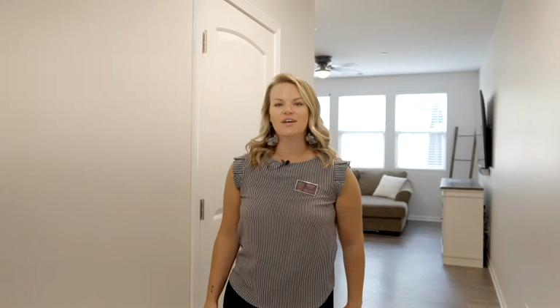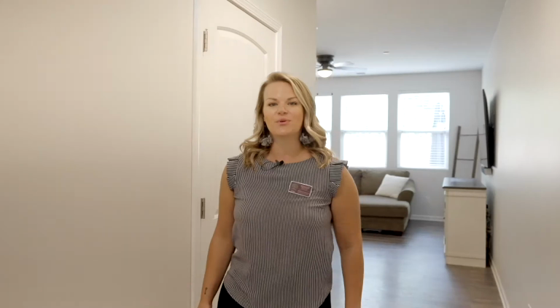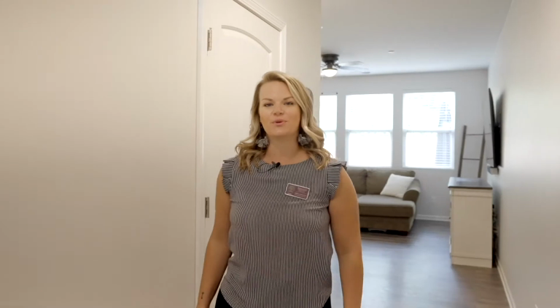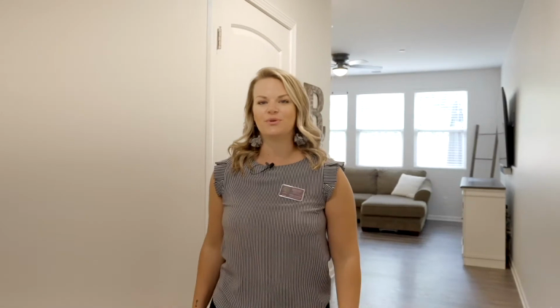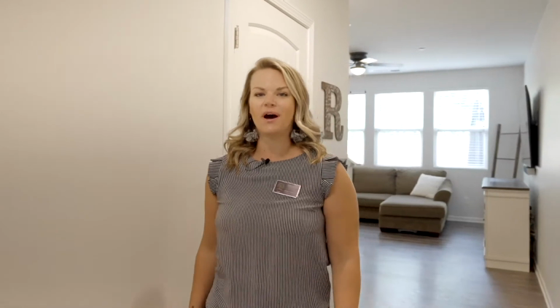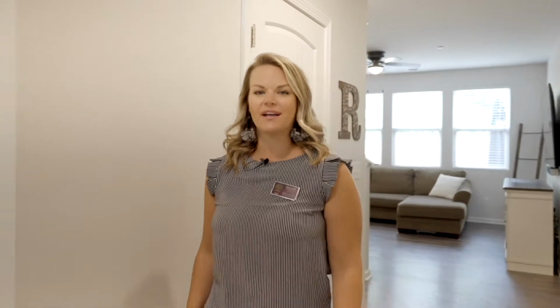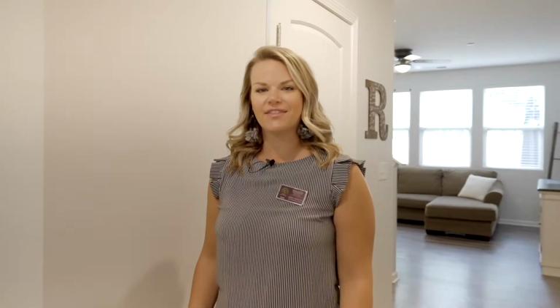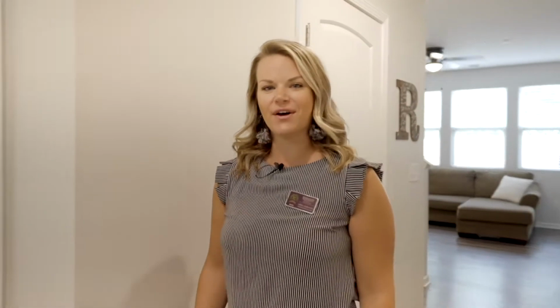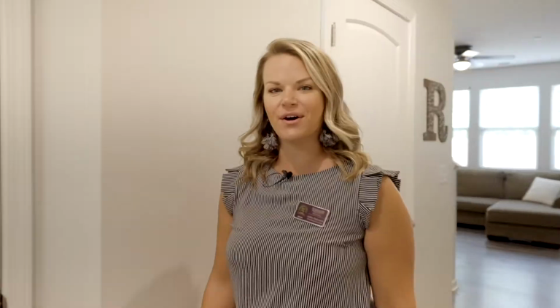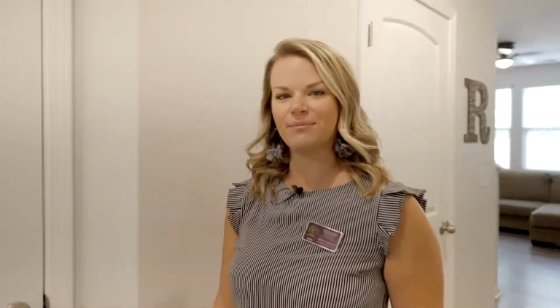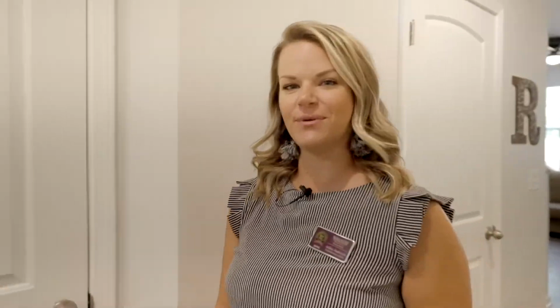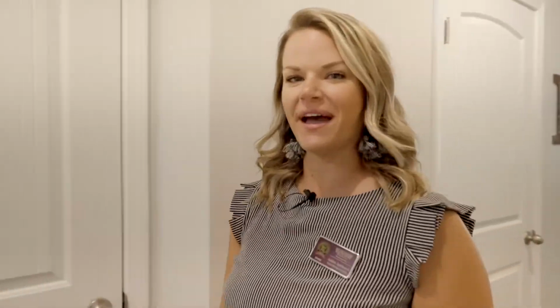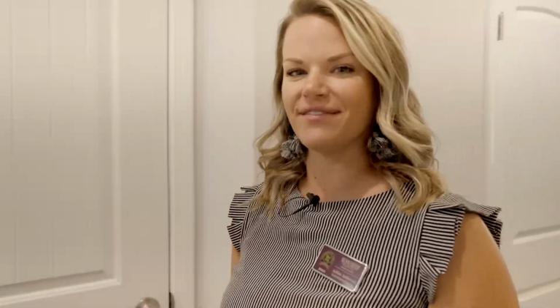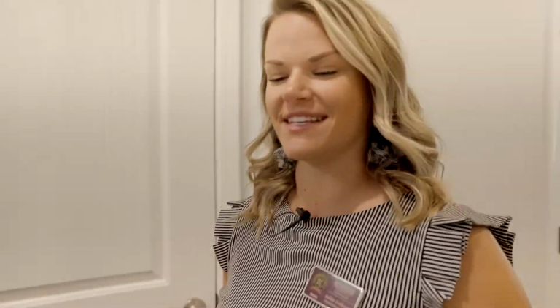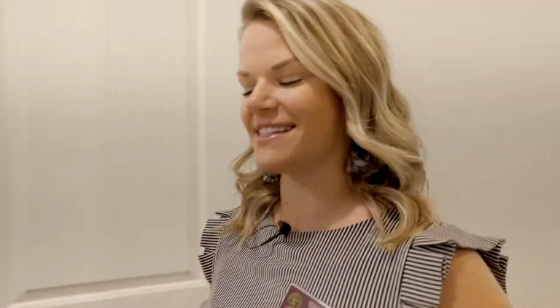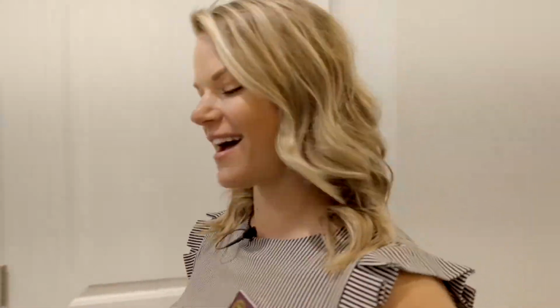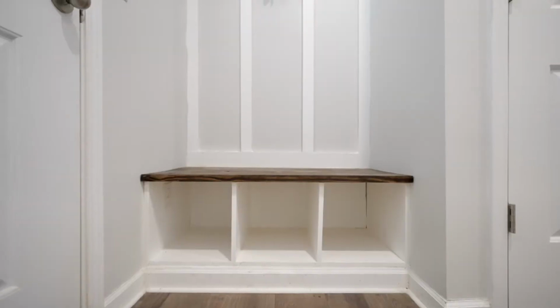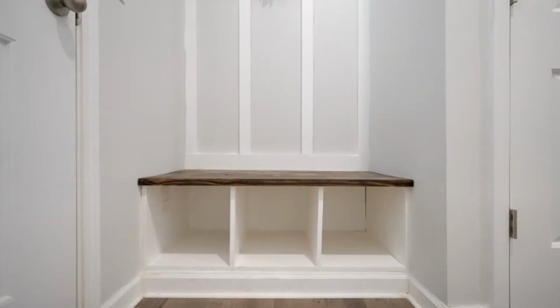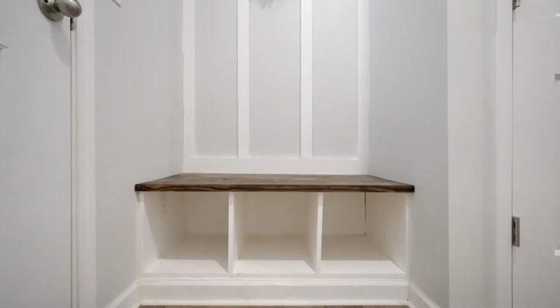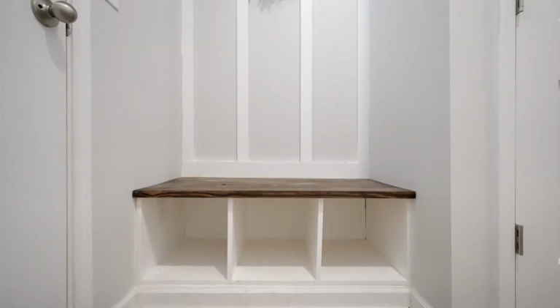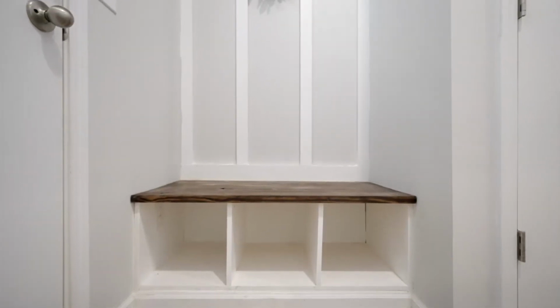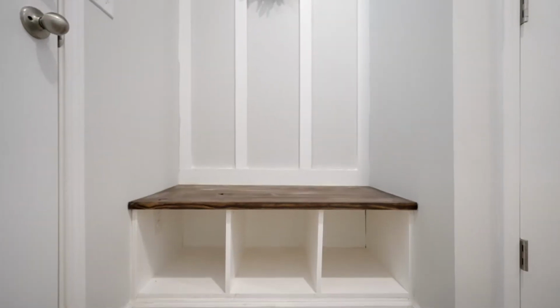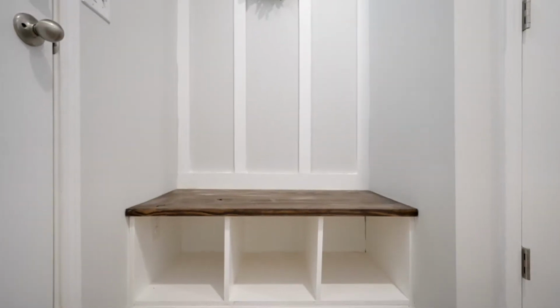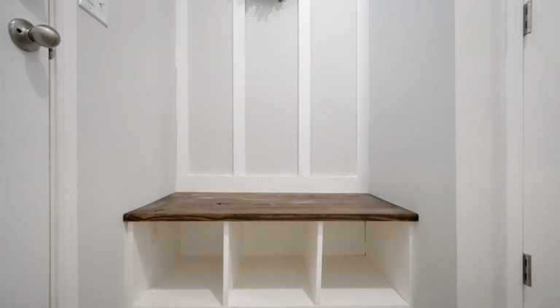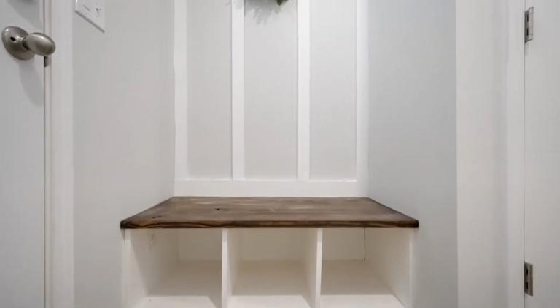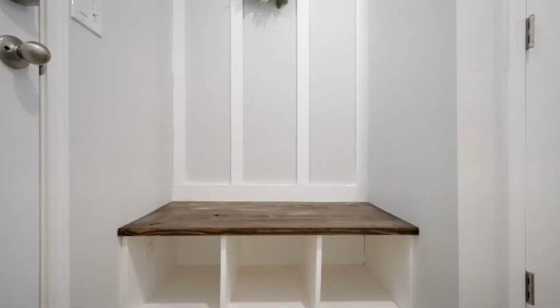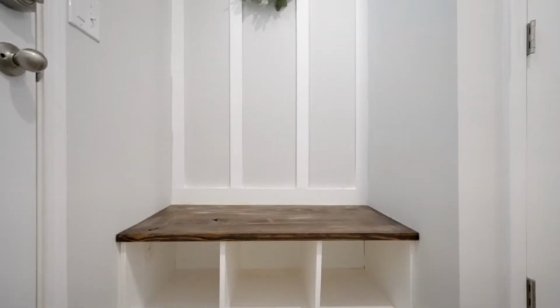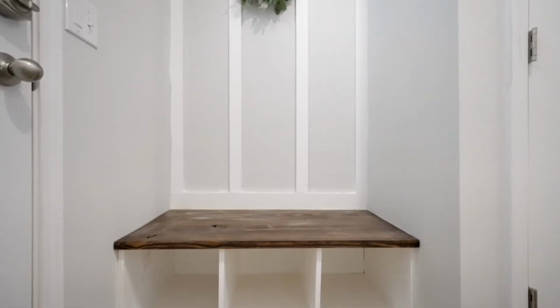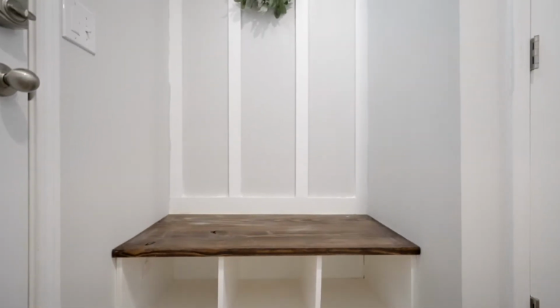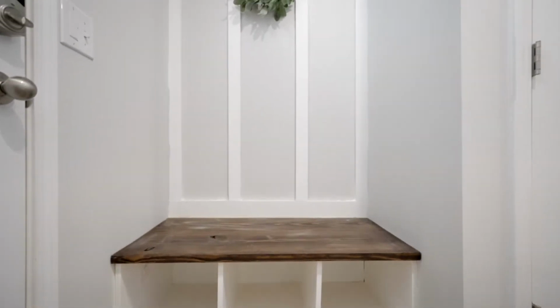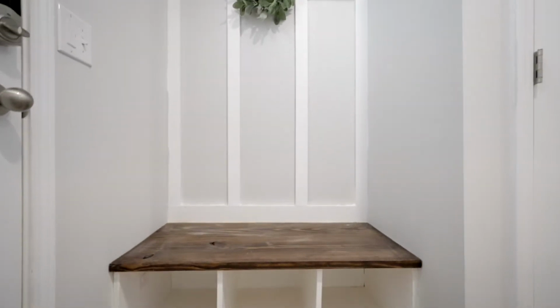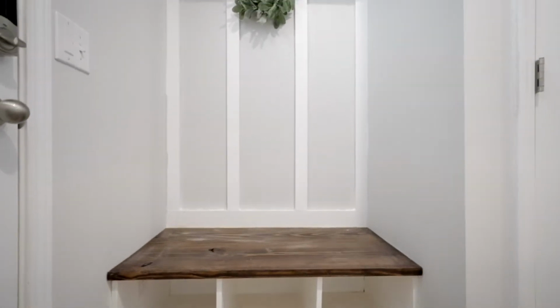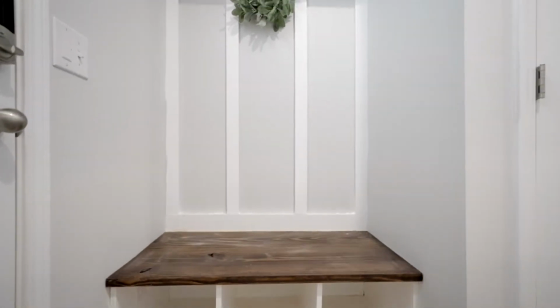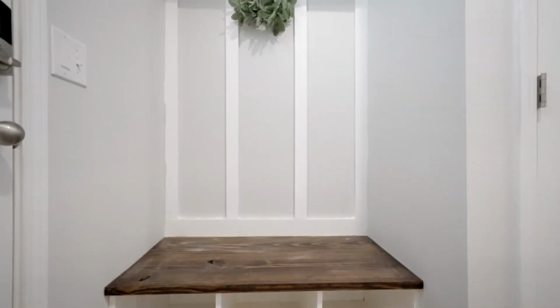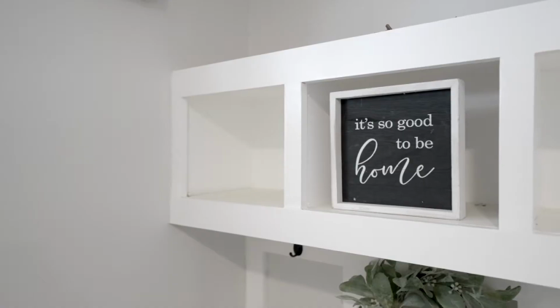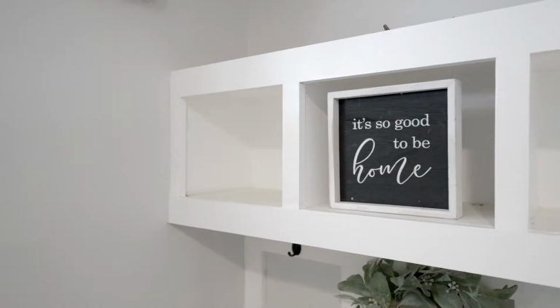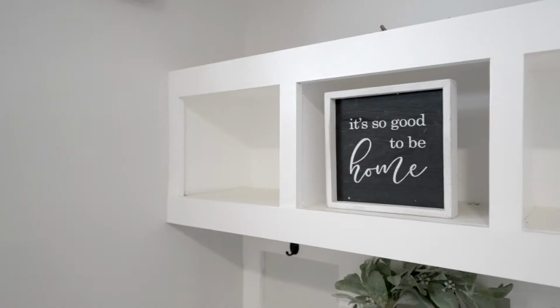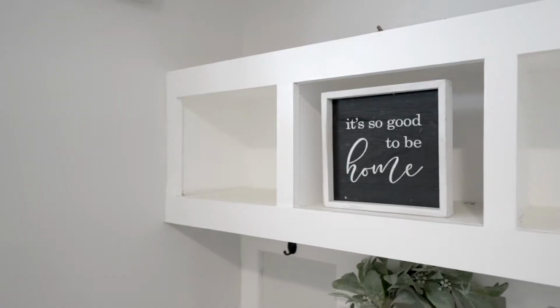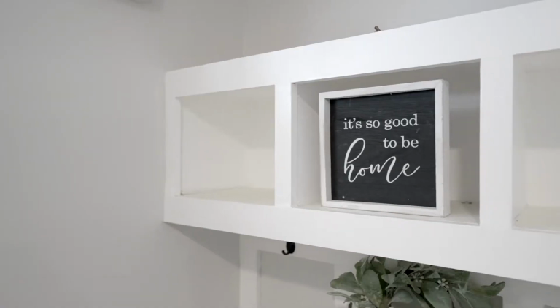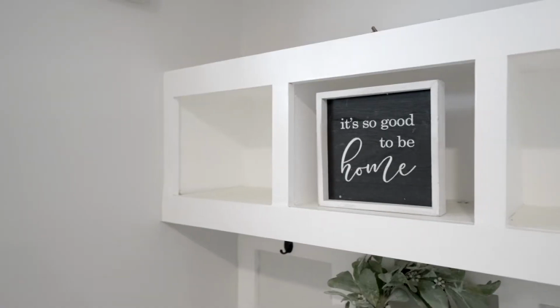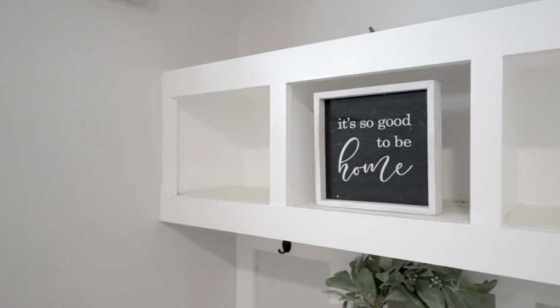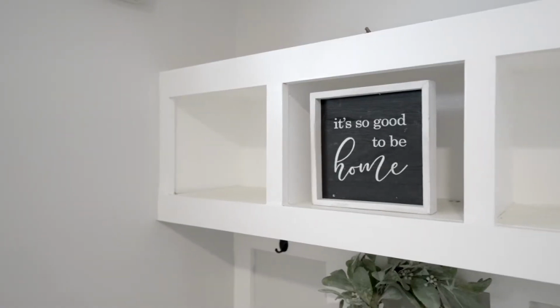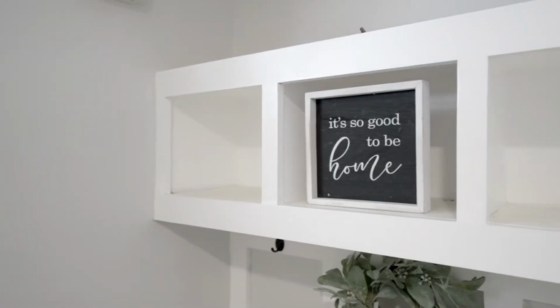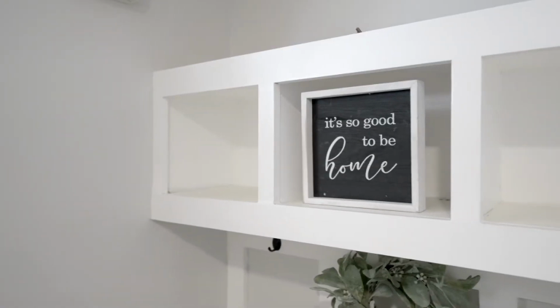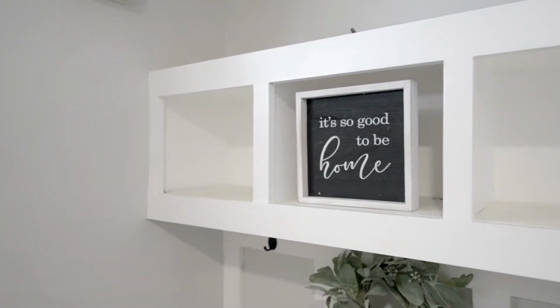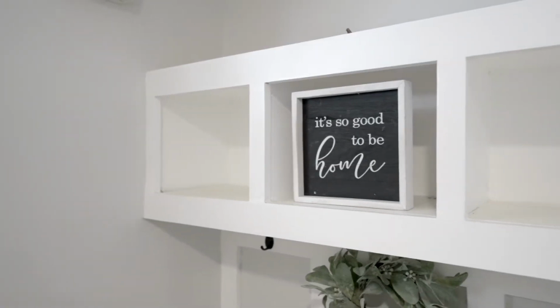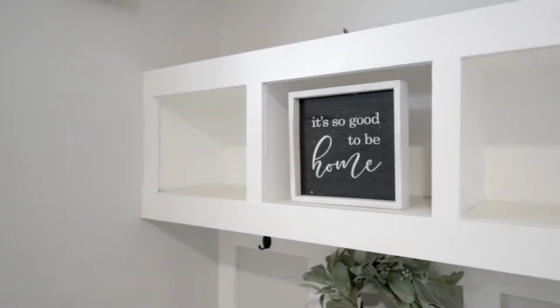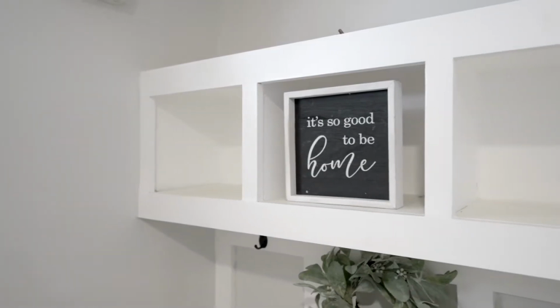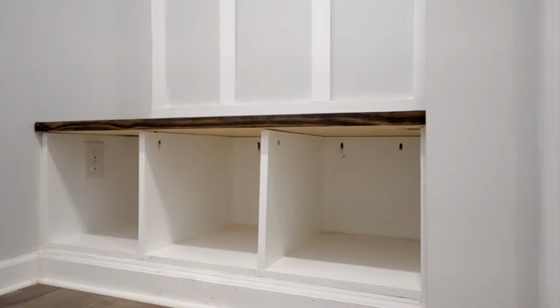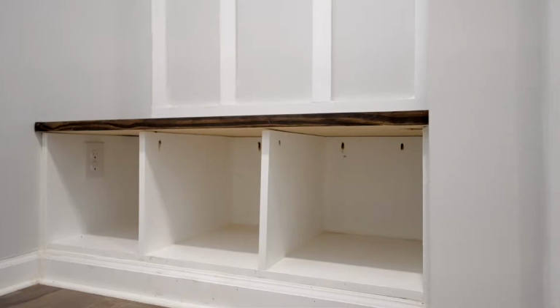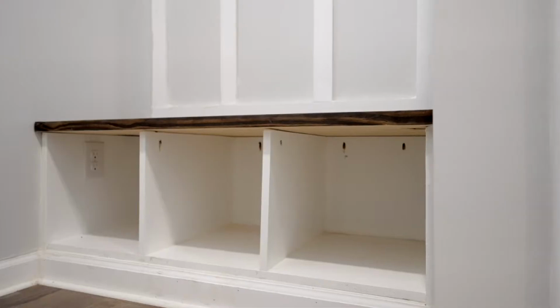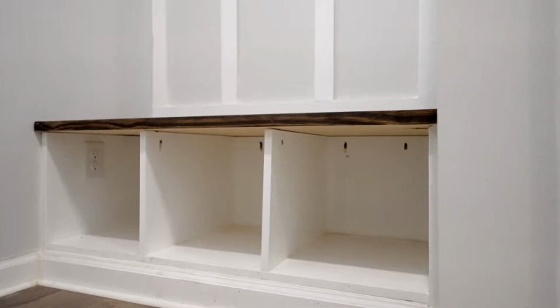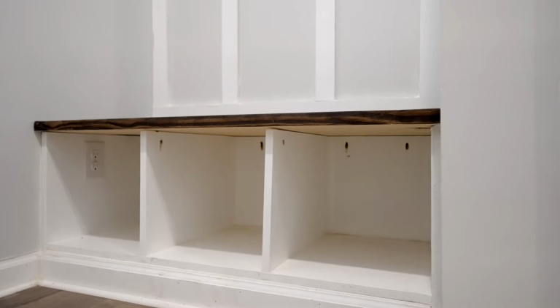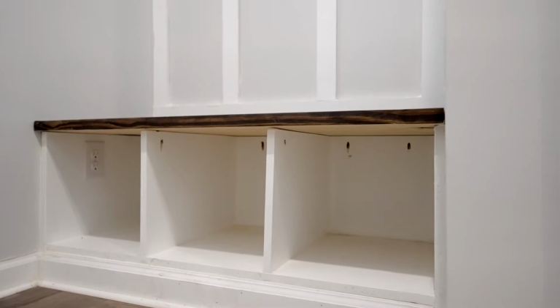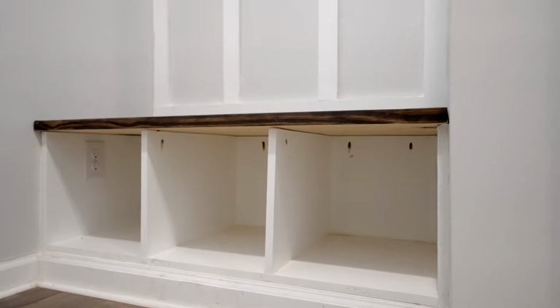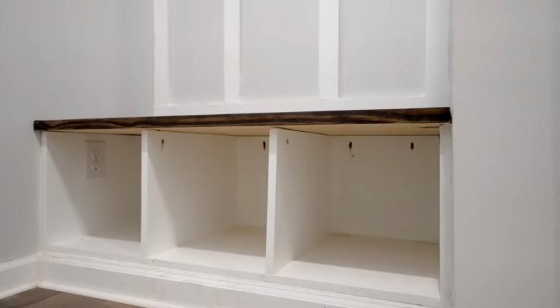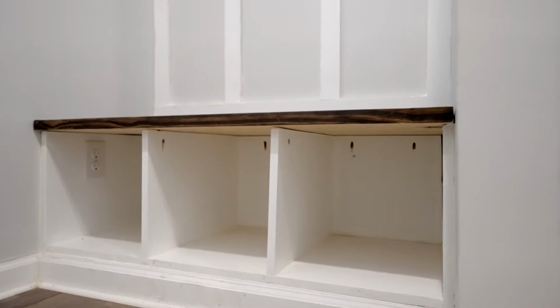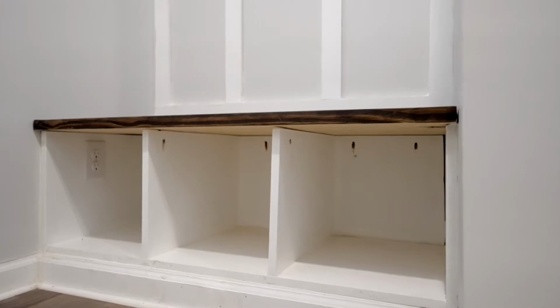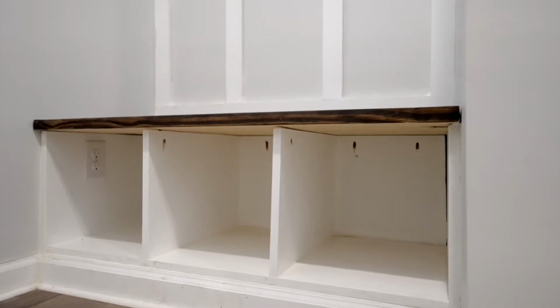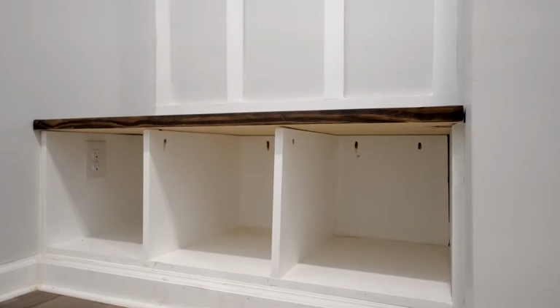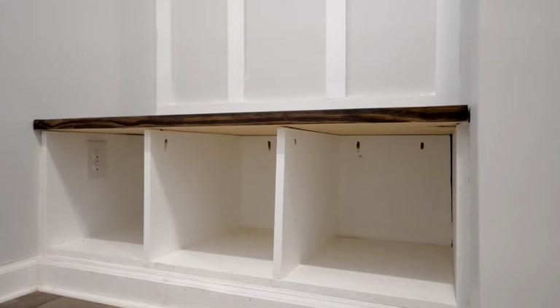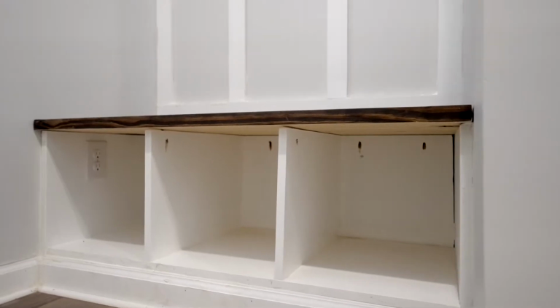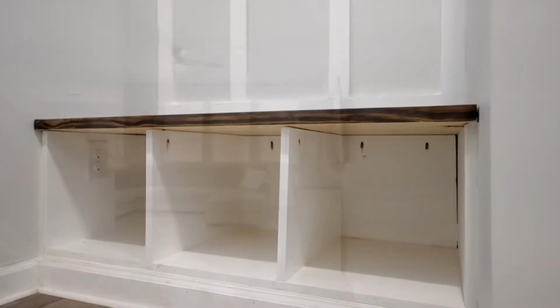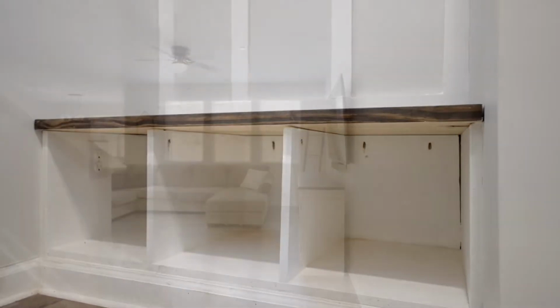When you walk in the home you have these custom built-ins that are perfect to hang up your everyday items. You can kick off your shoes and enjoy the rest of the home.